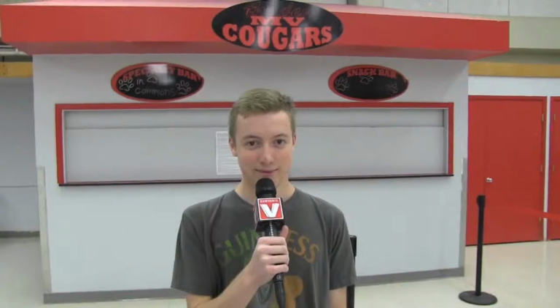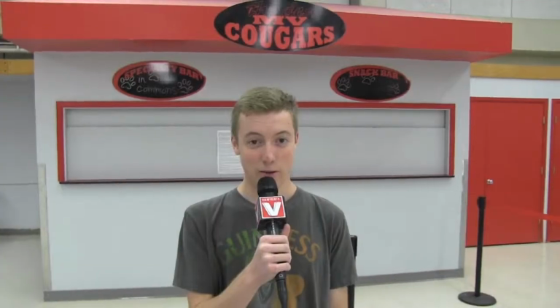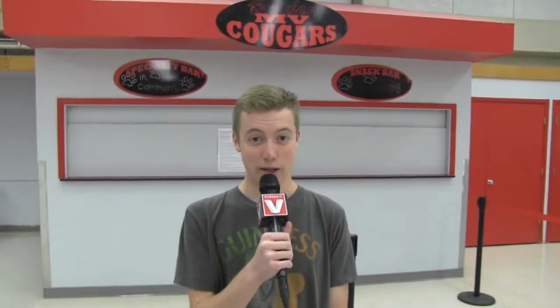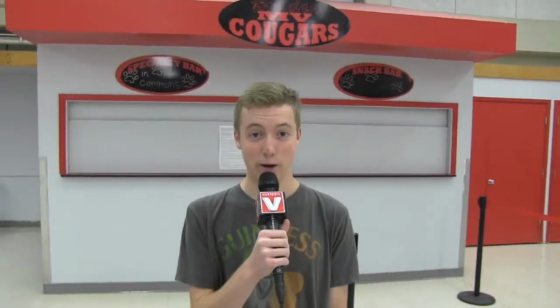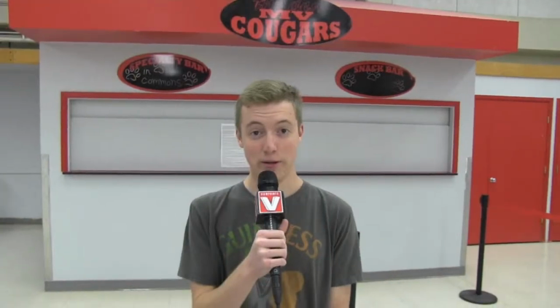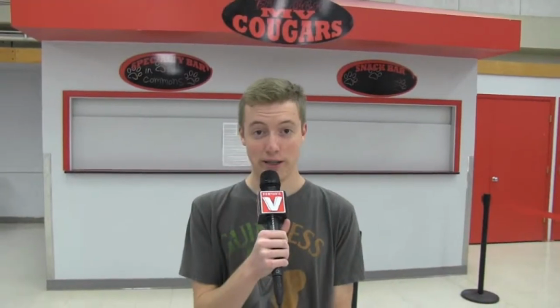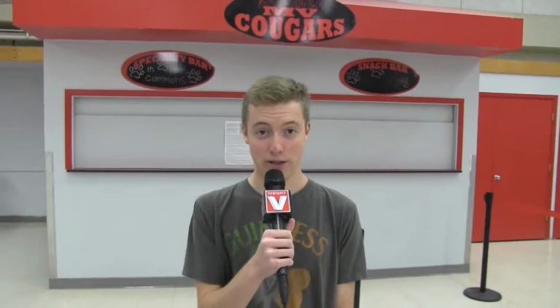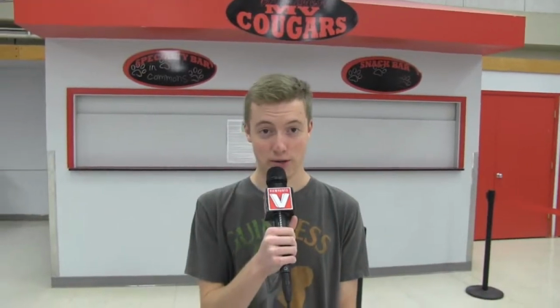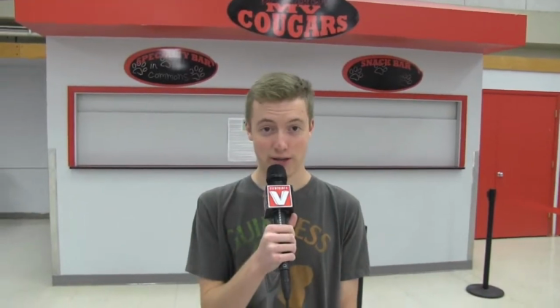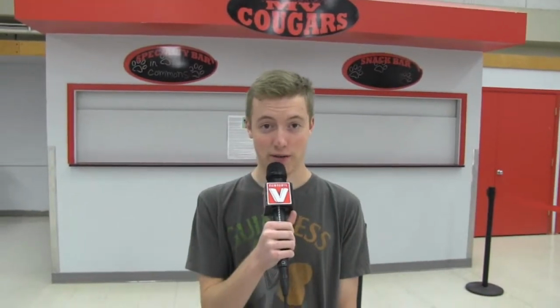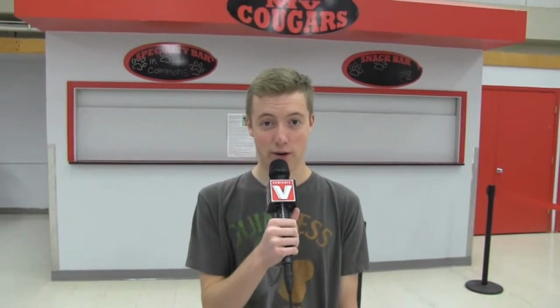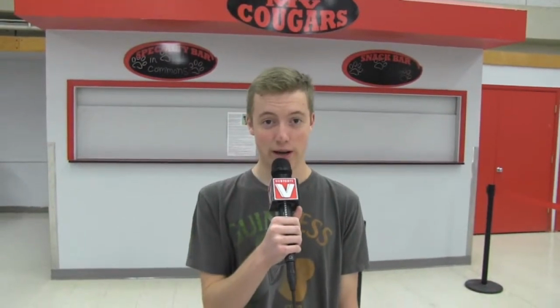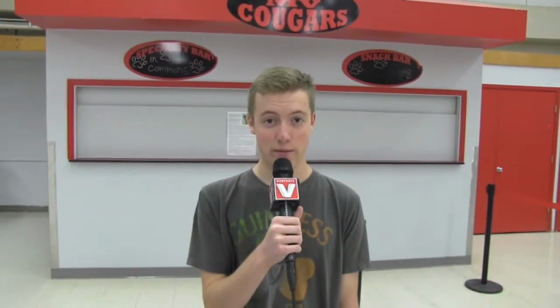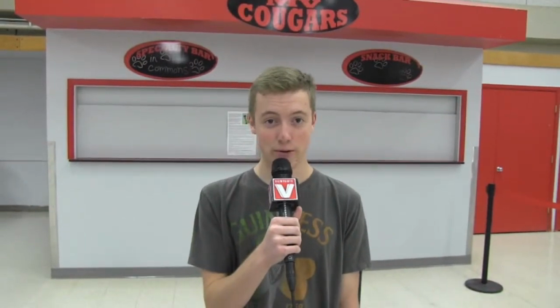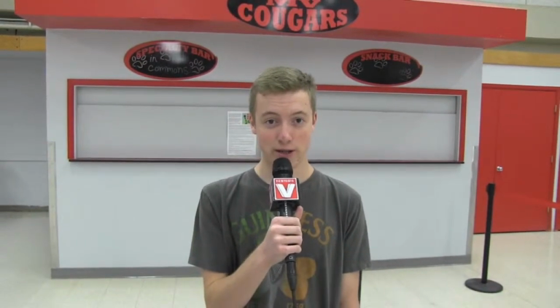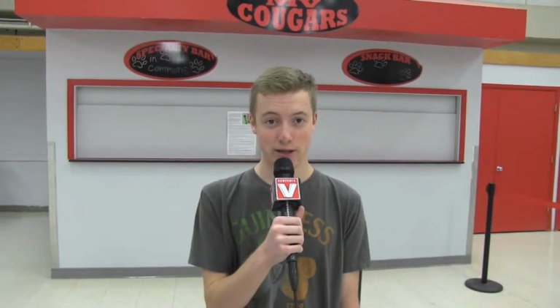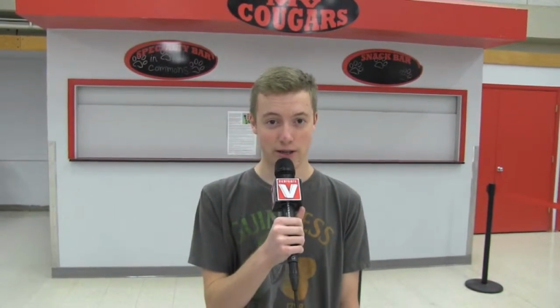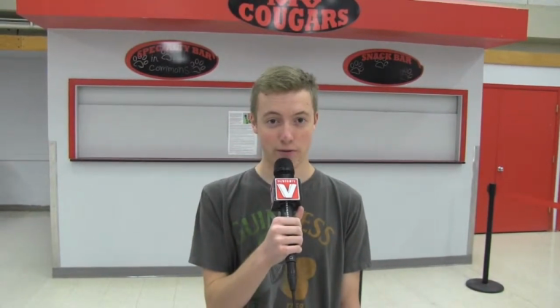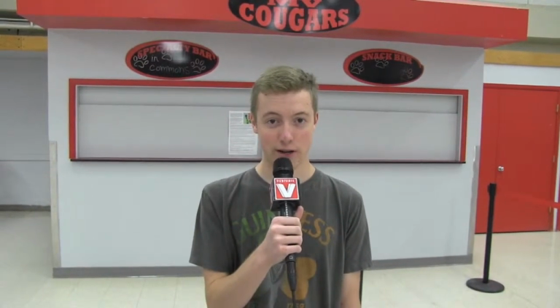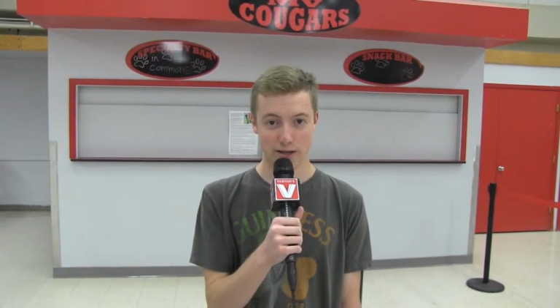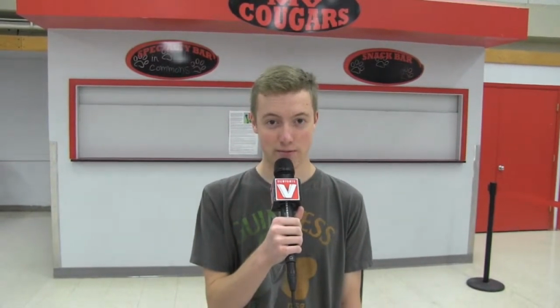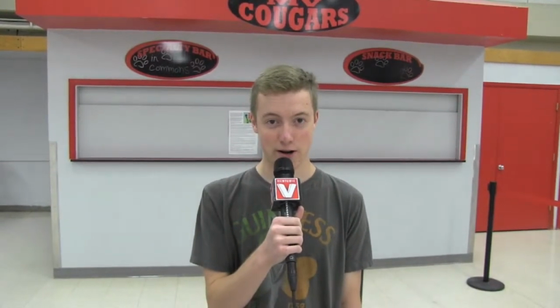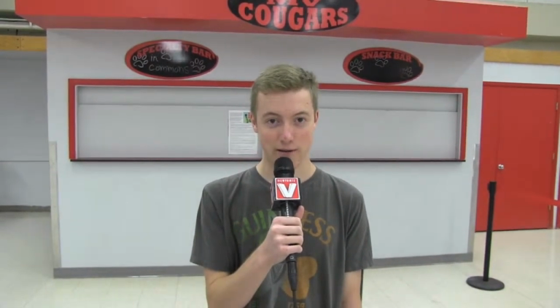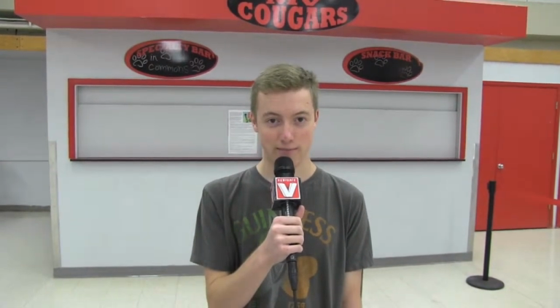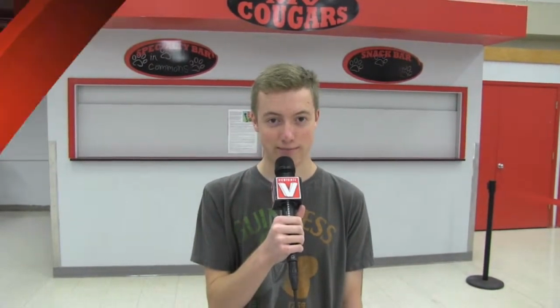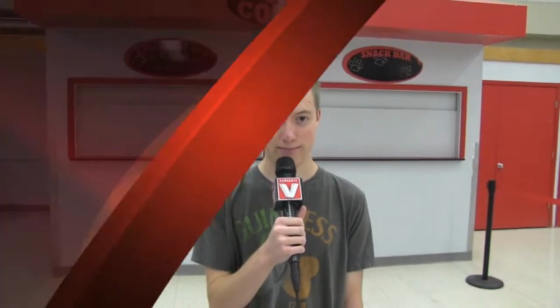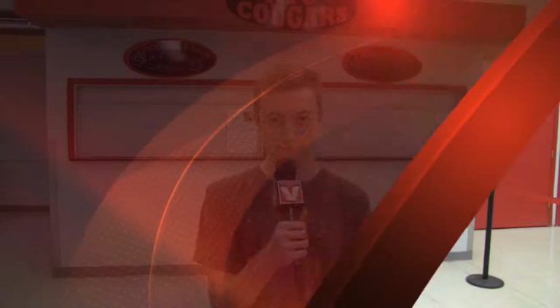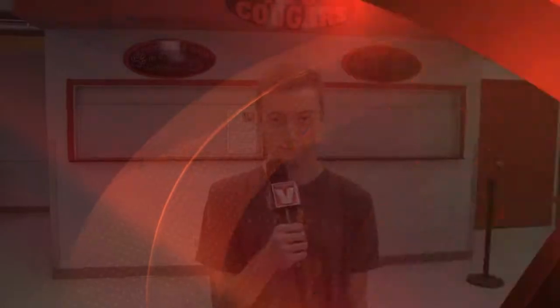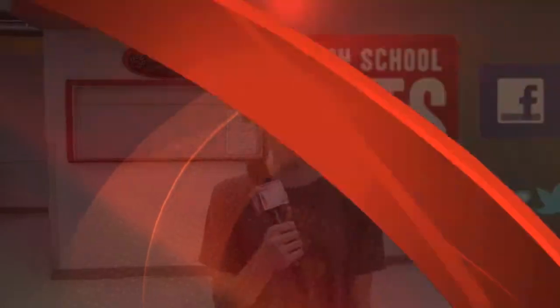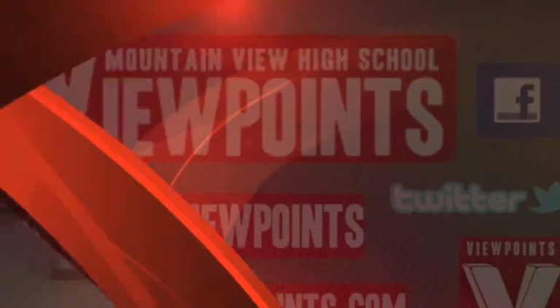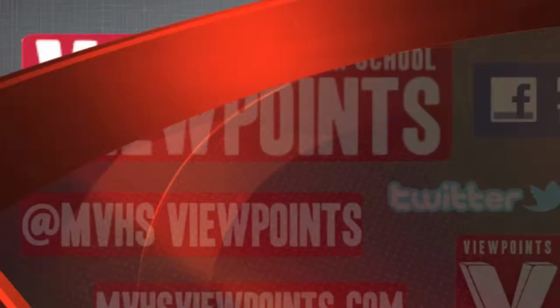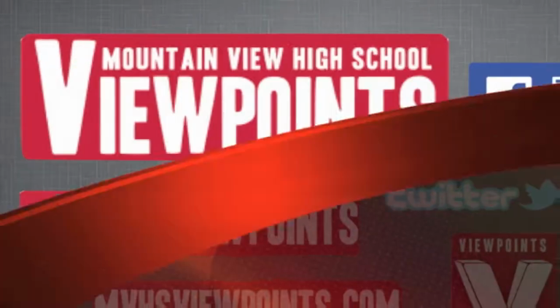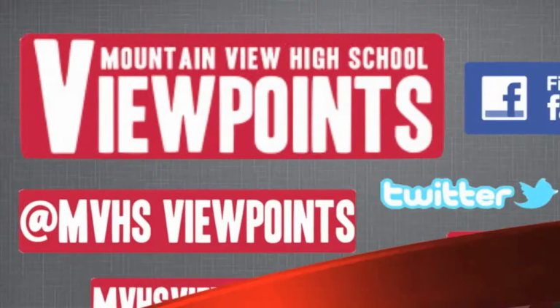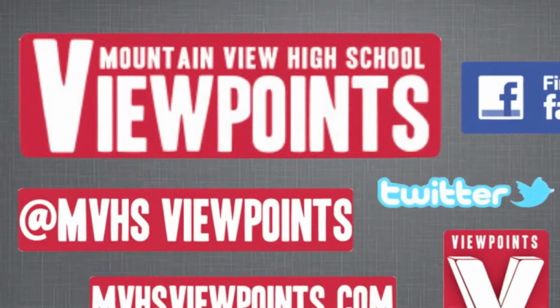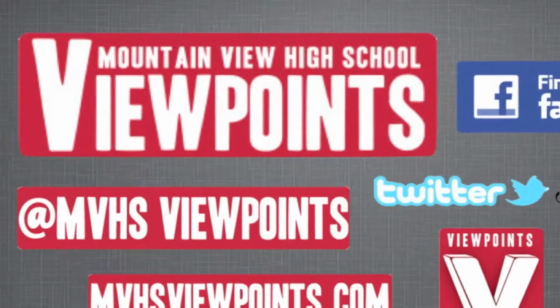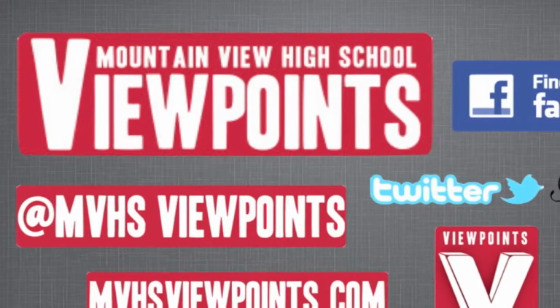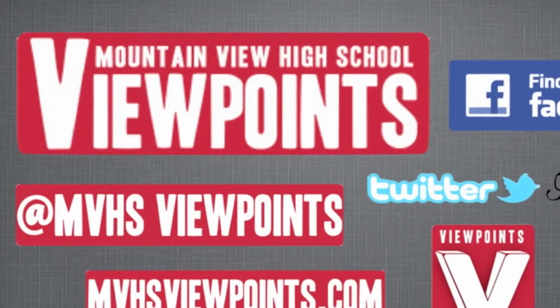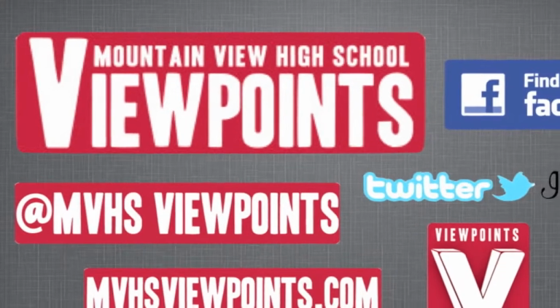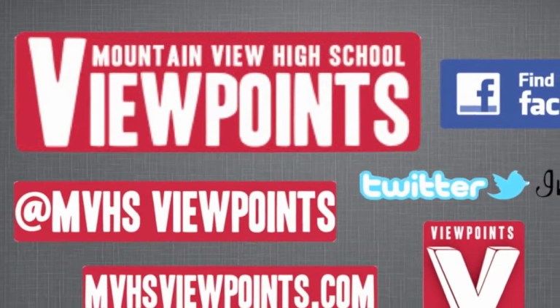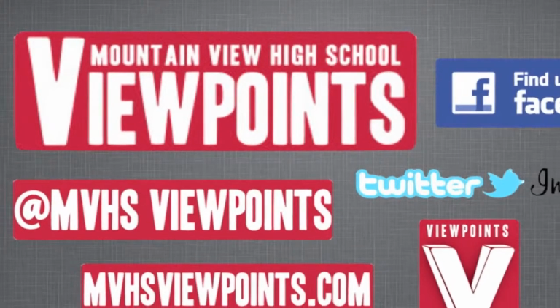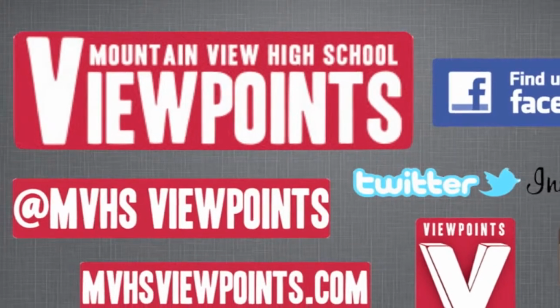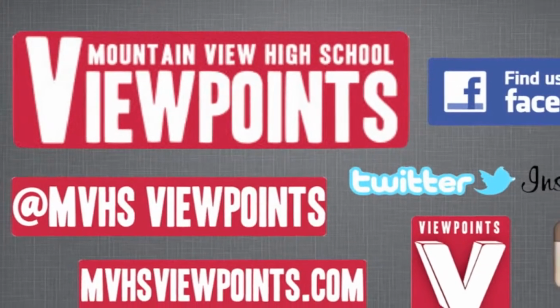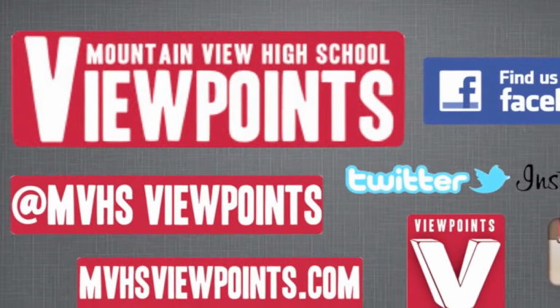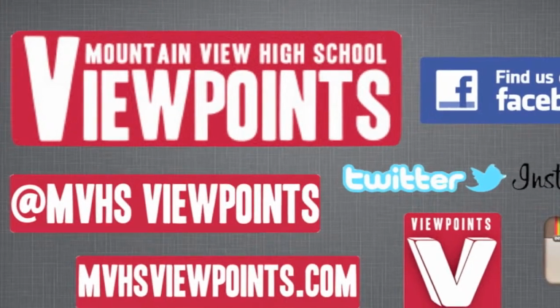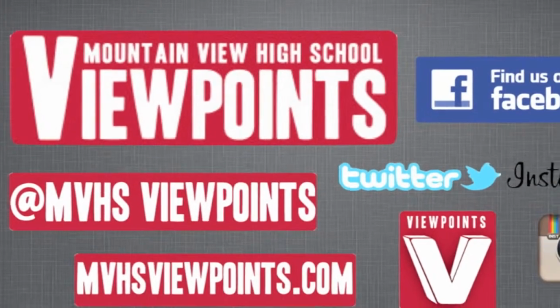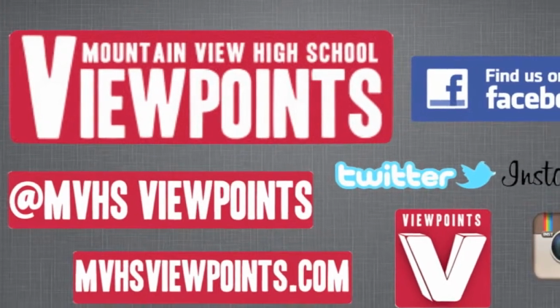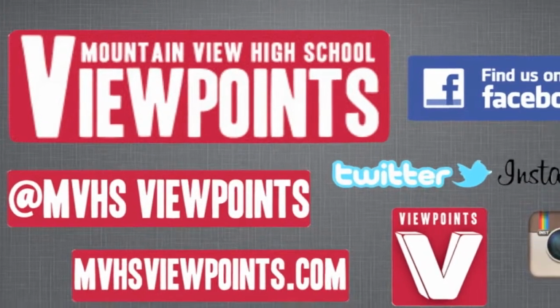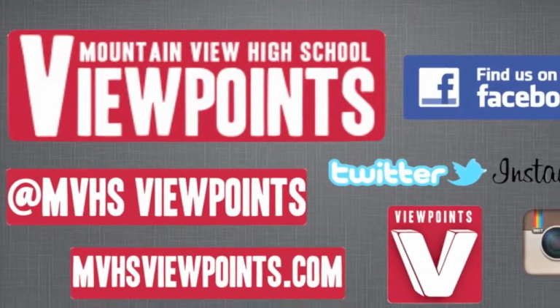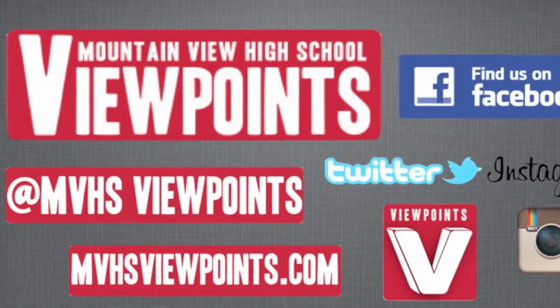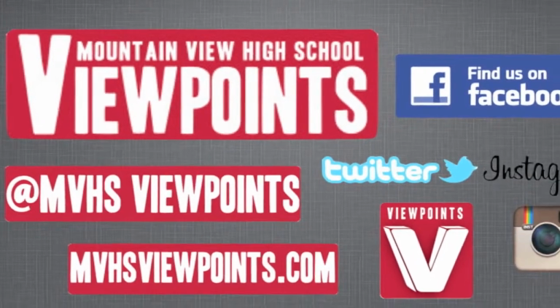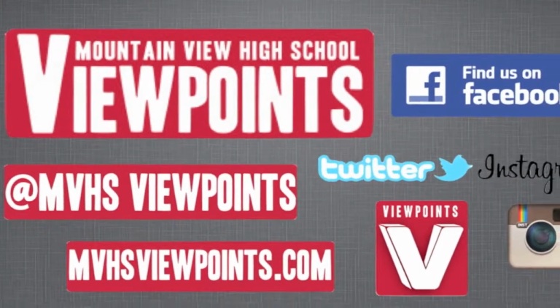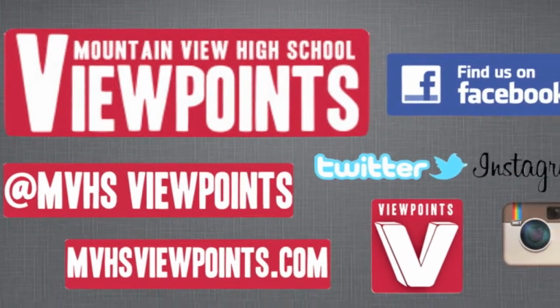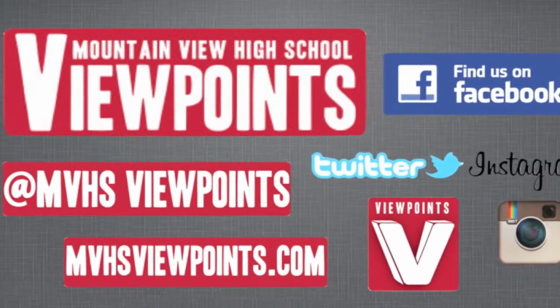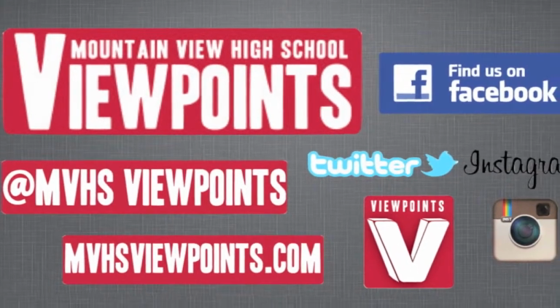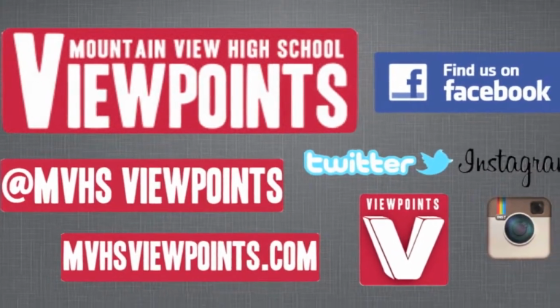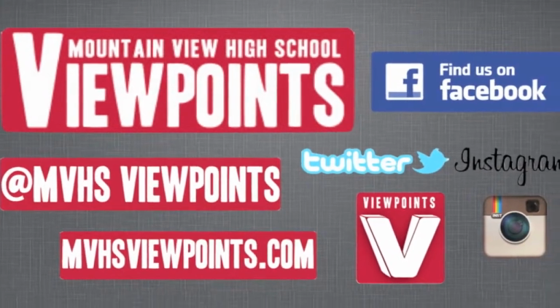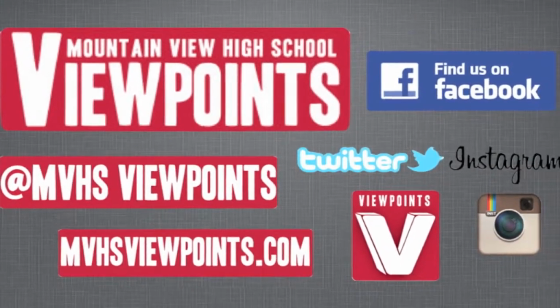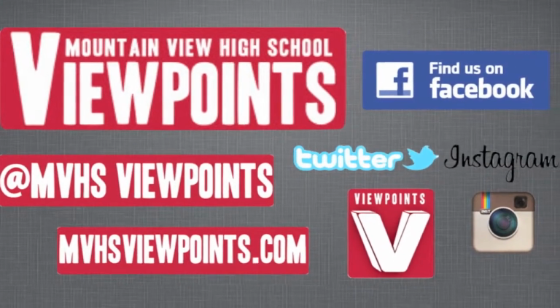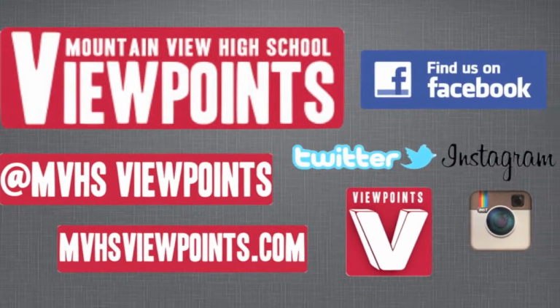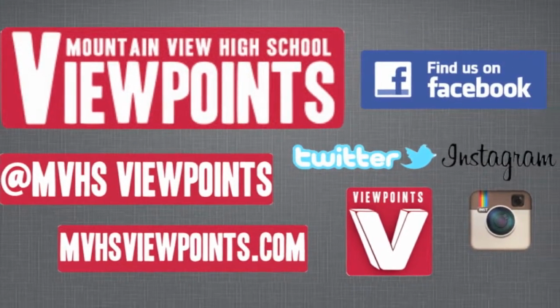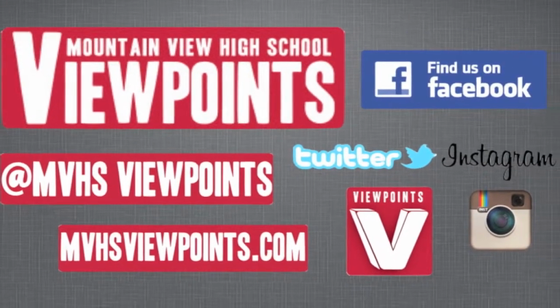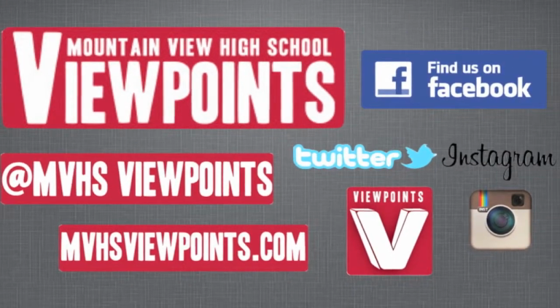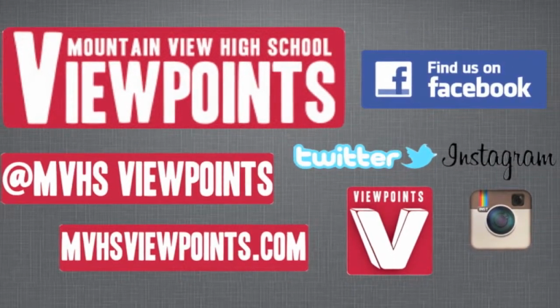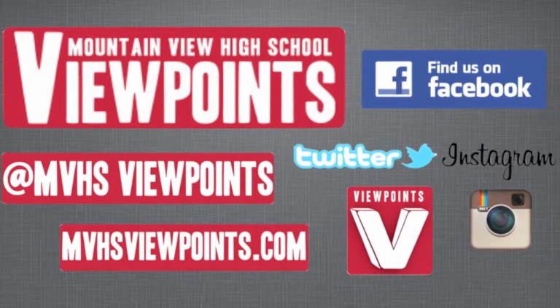I really hope you did enjoy this video on kombucha, and don't forget to subscribe.